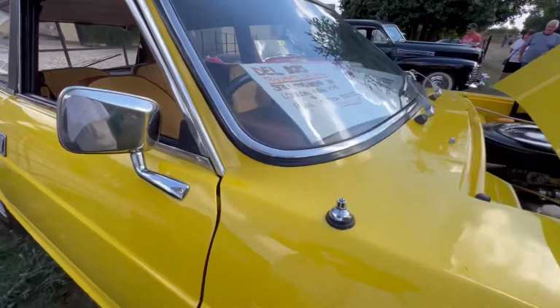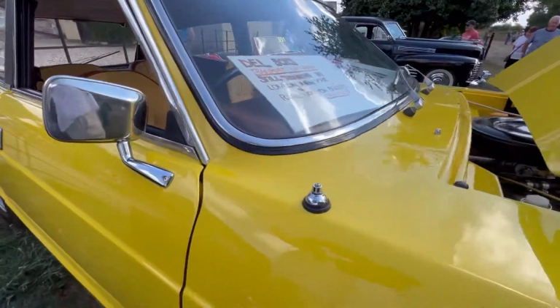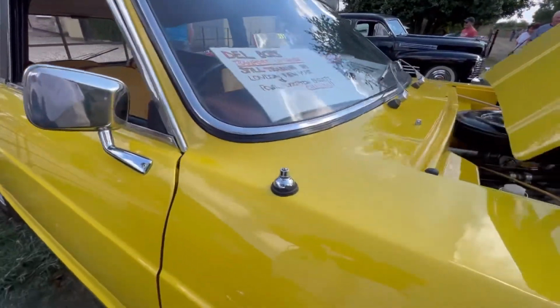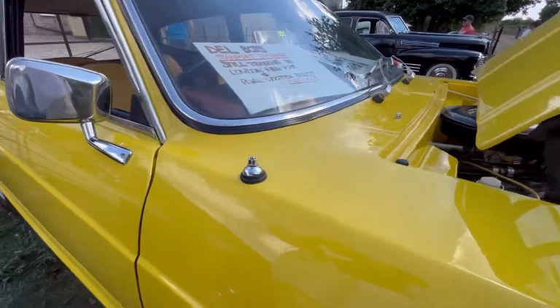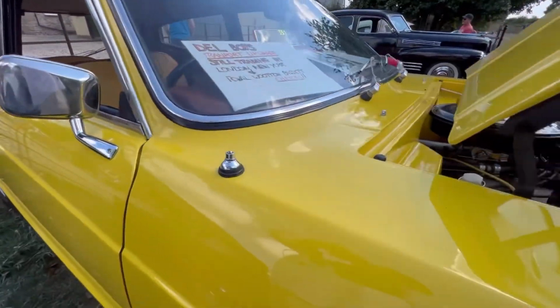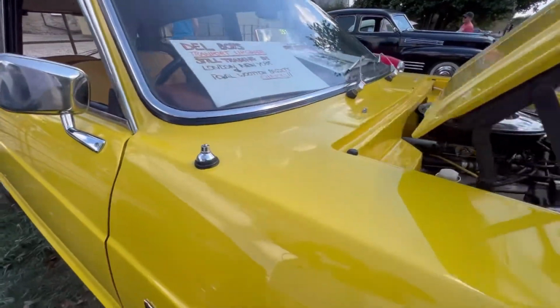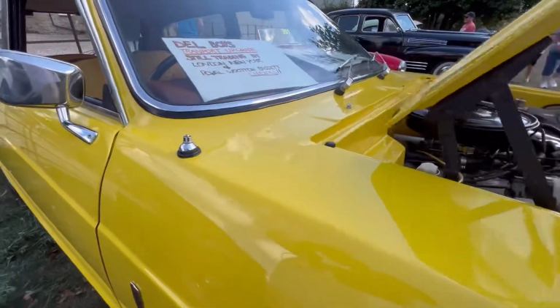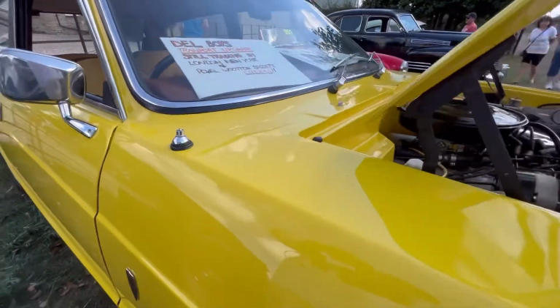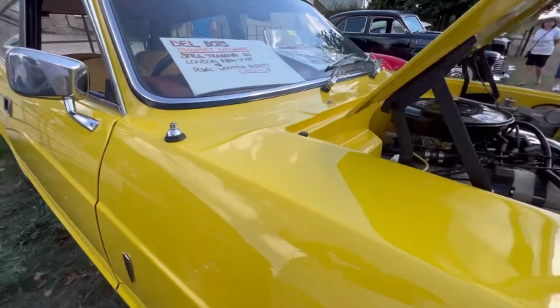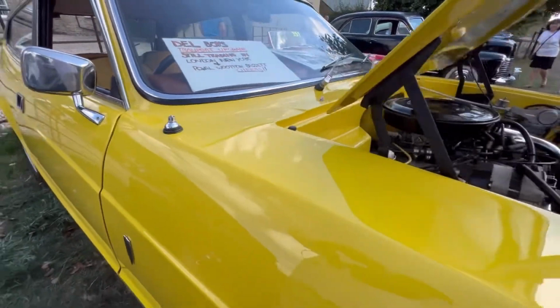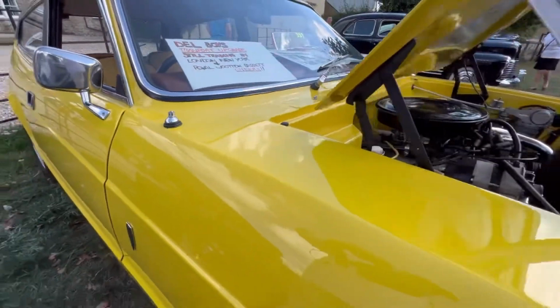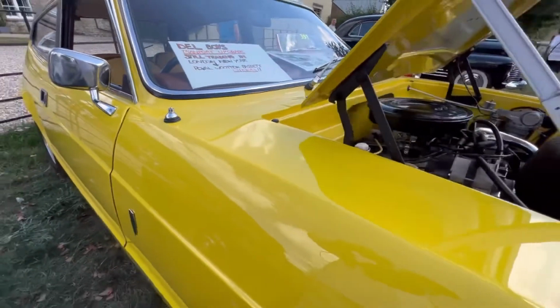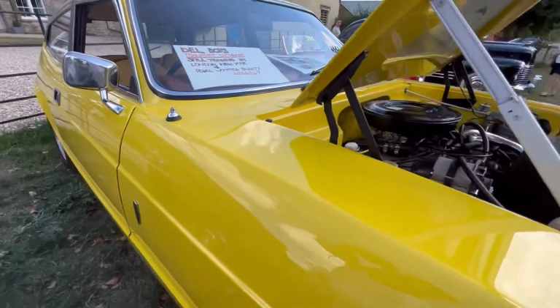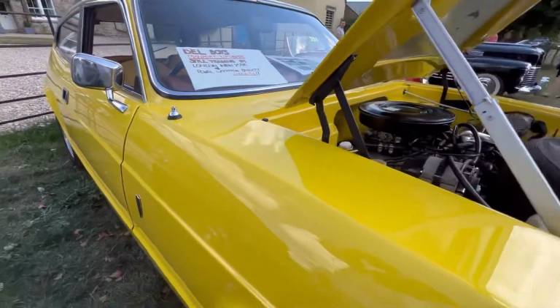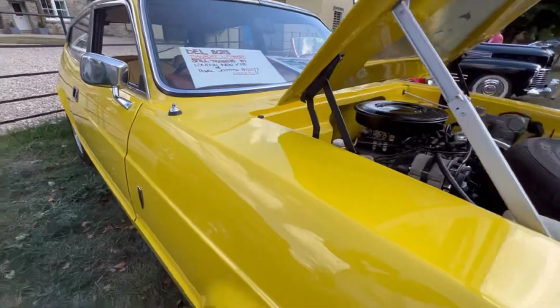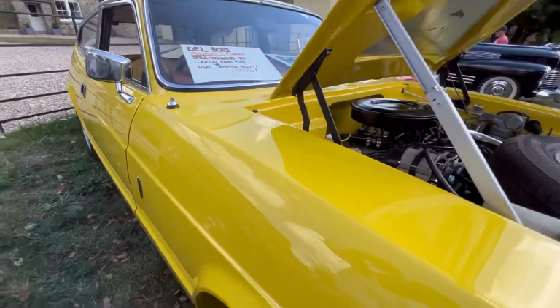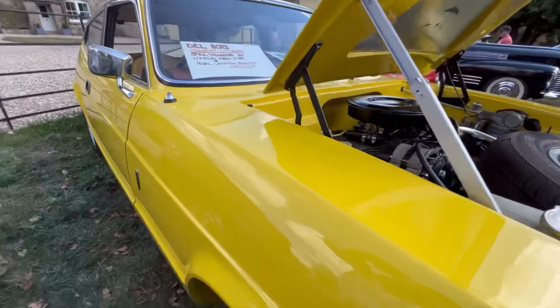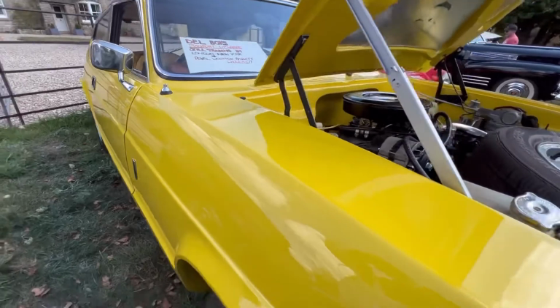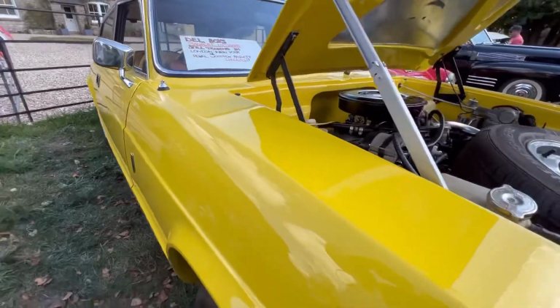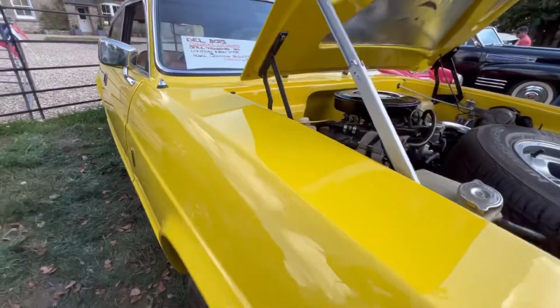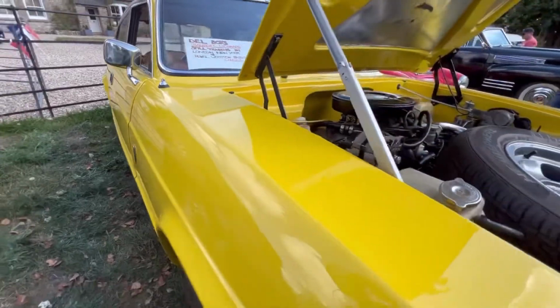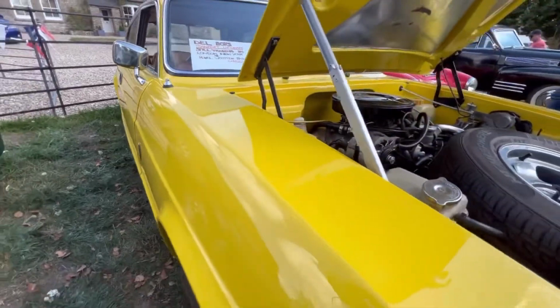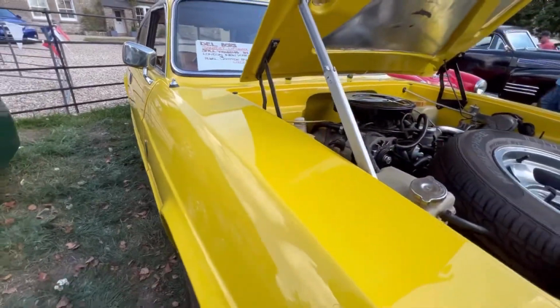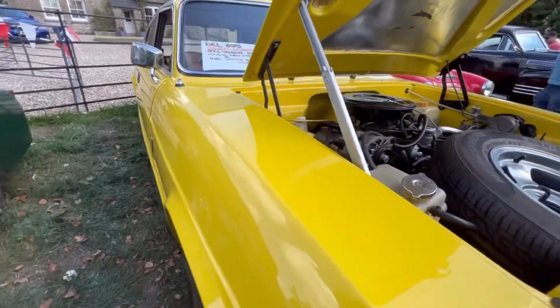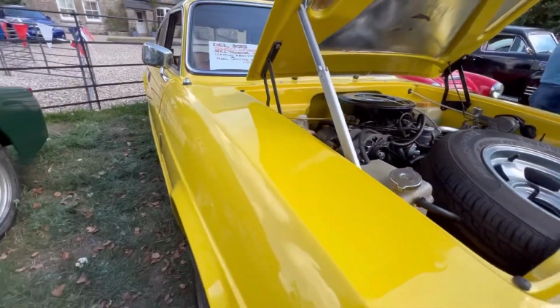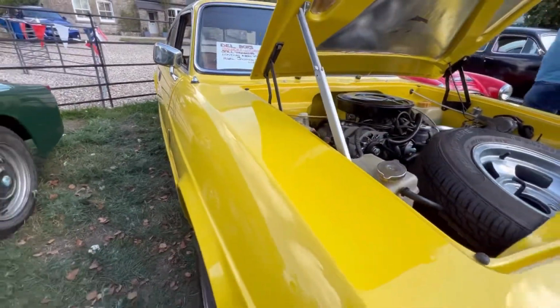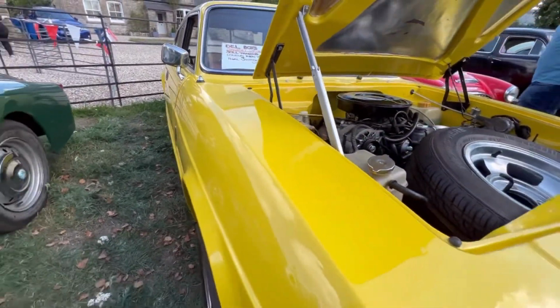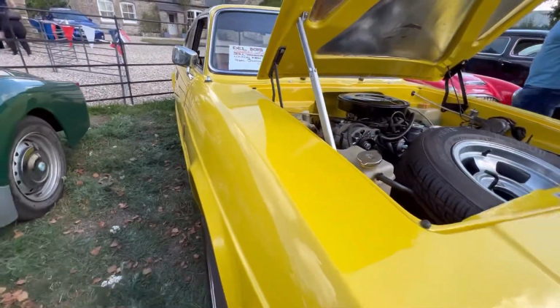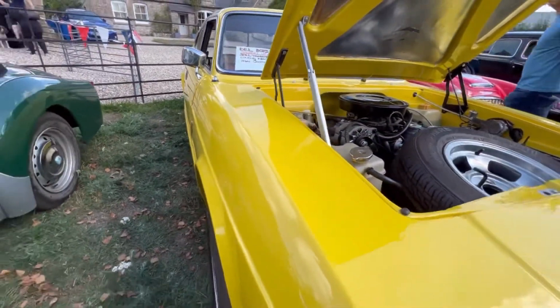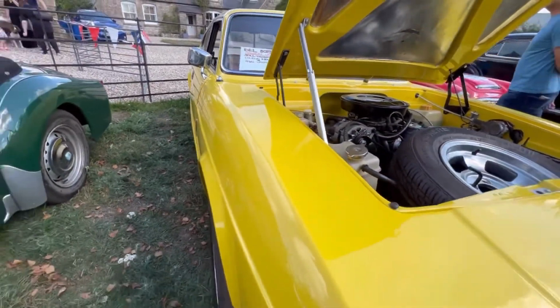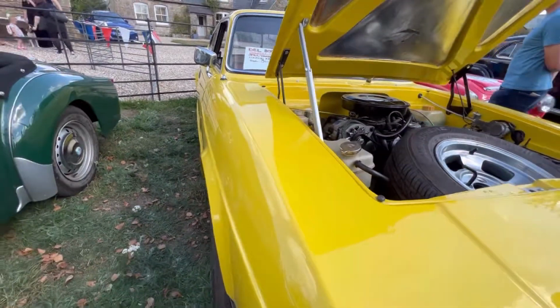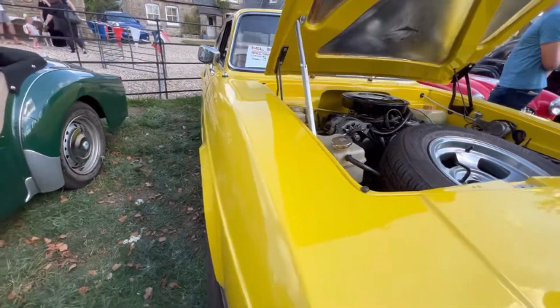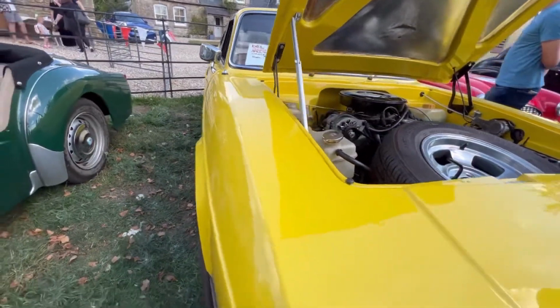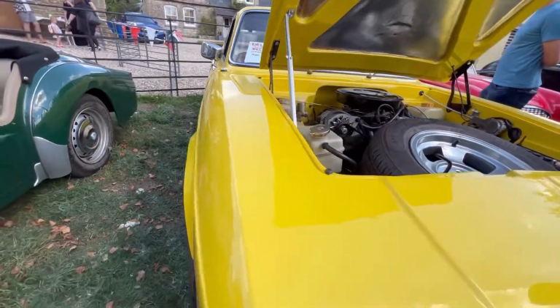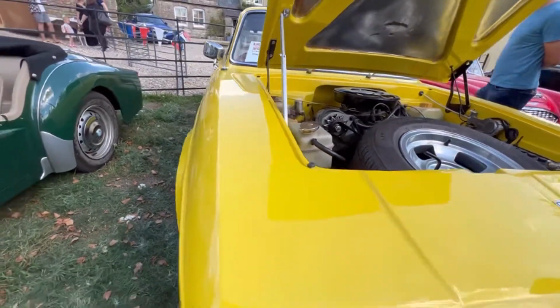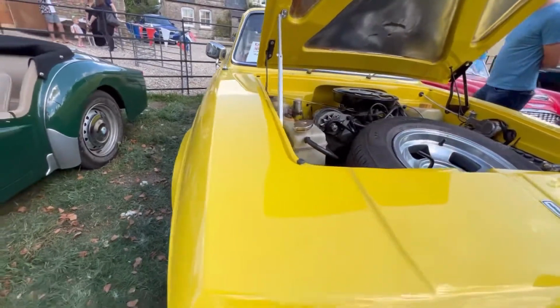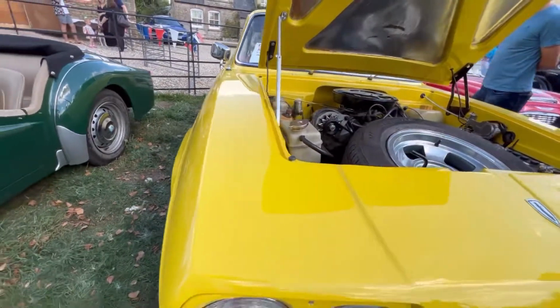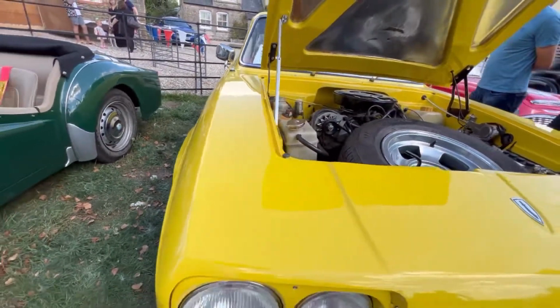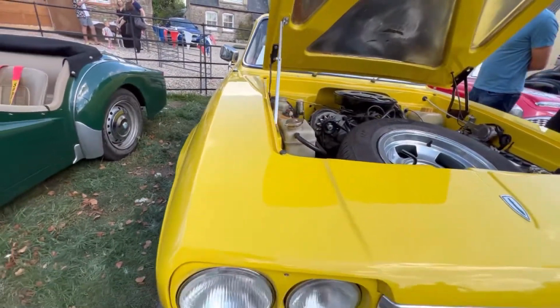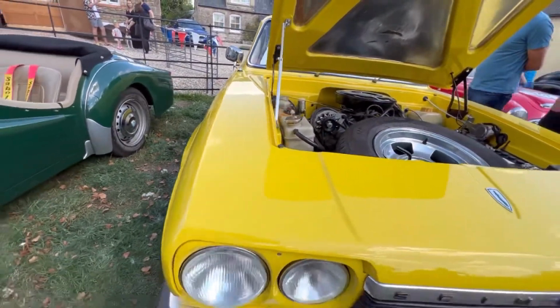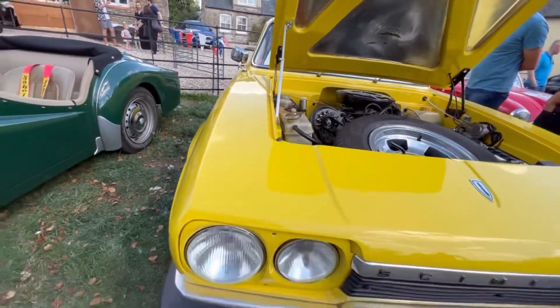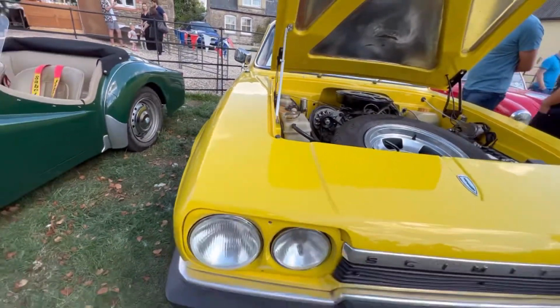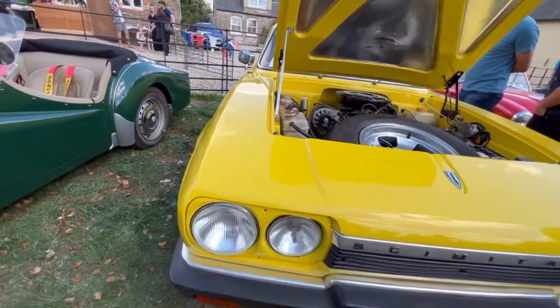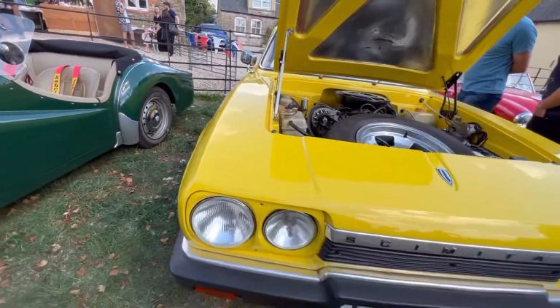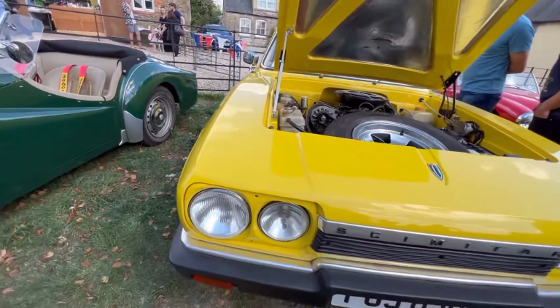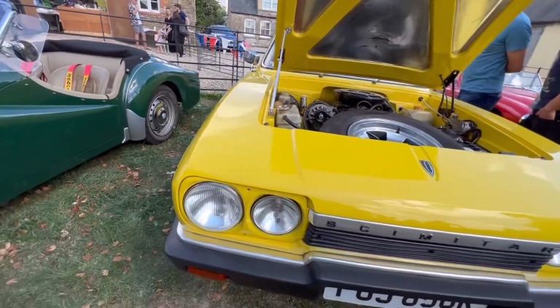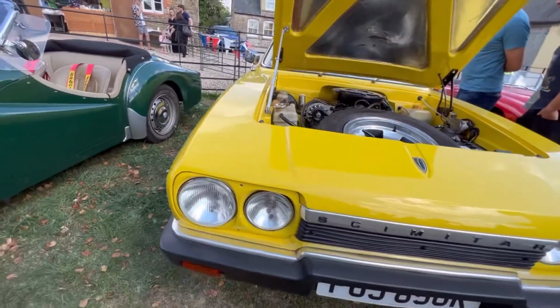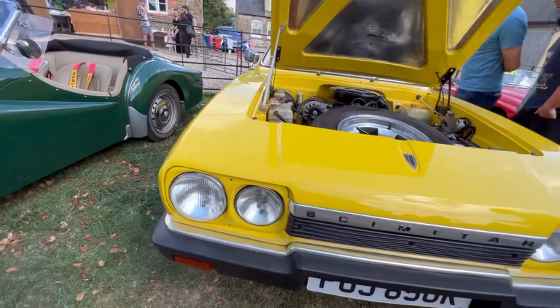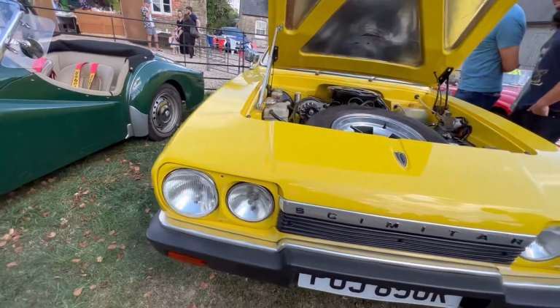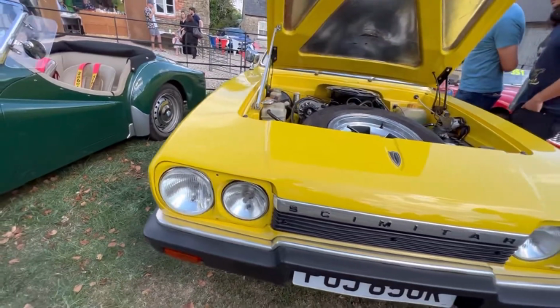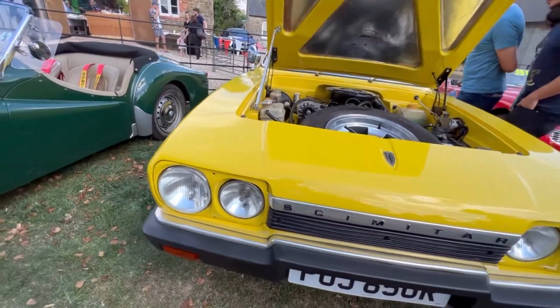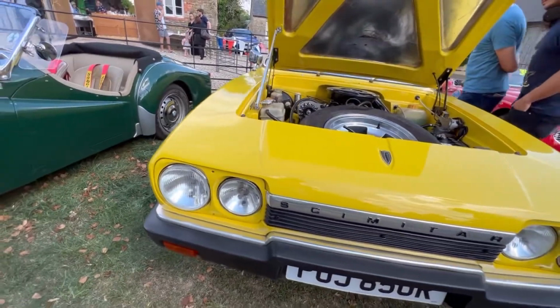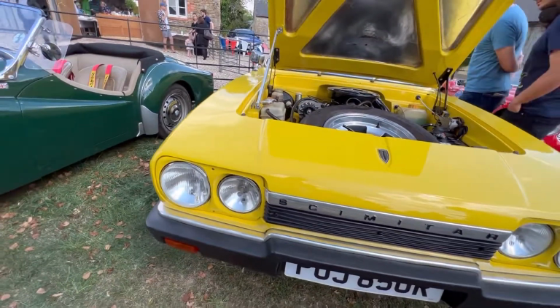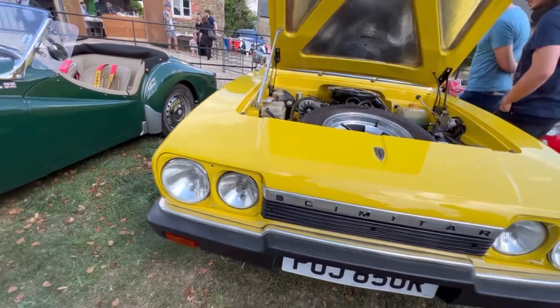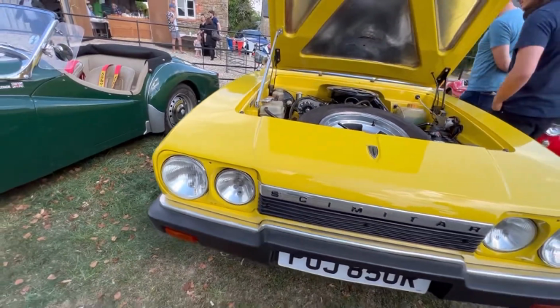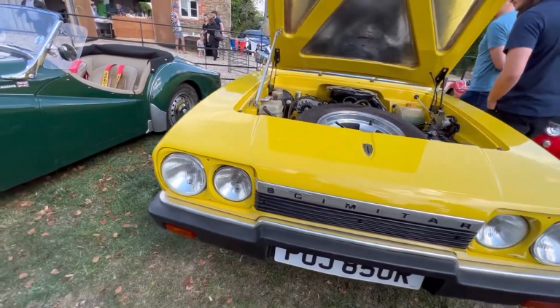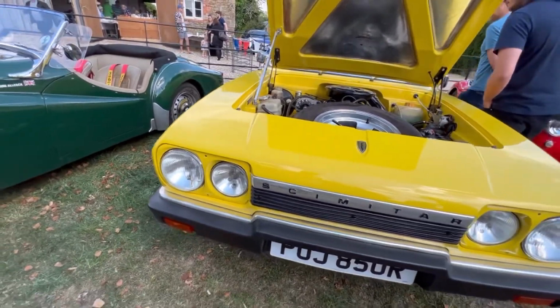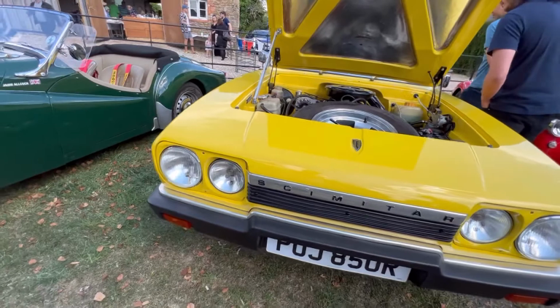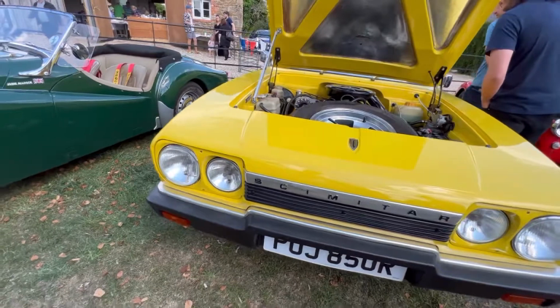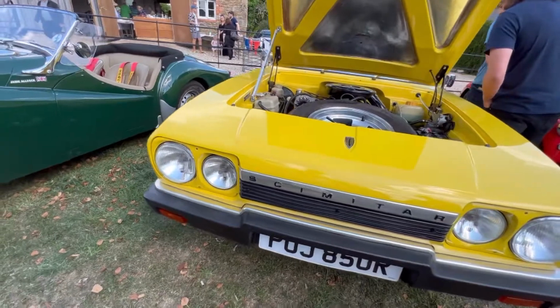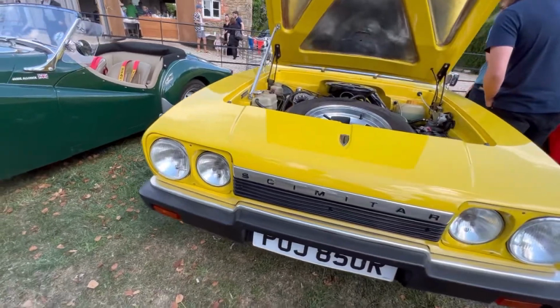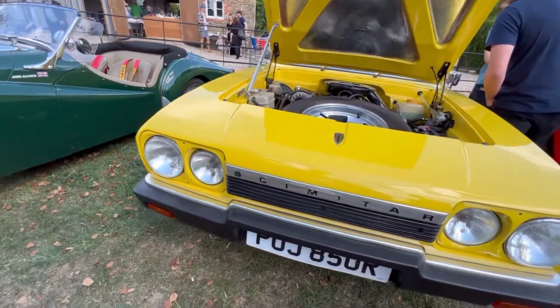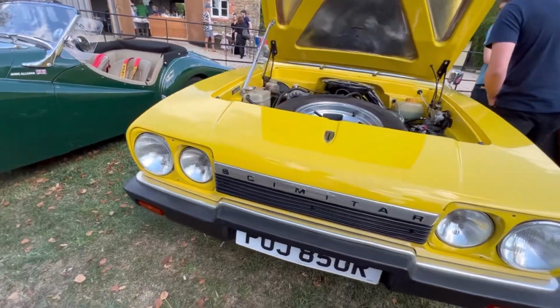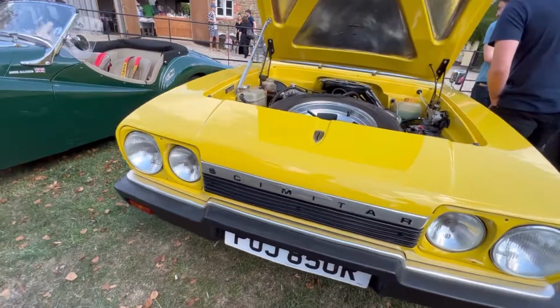These were handmade cars in the 70s in the Tamworth factory. By Reliant, of course, who made the three-wheeler.